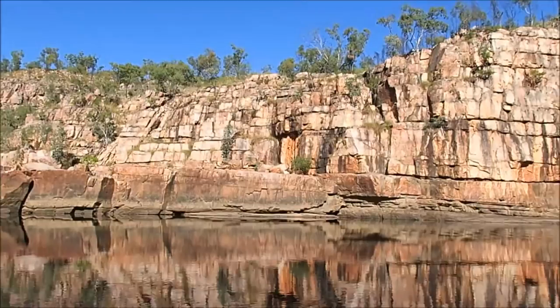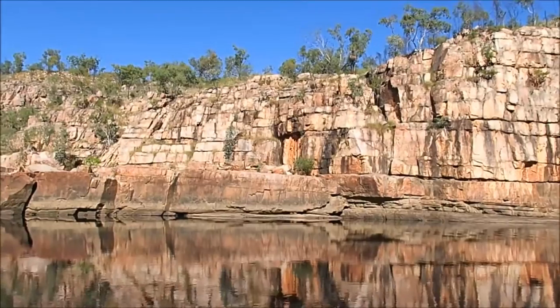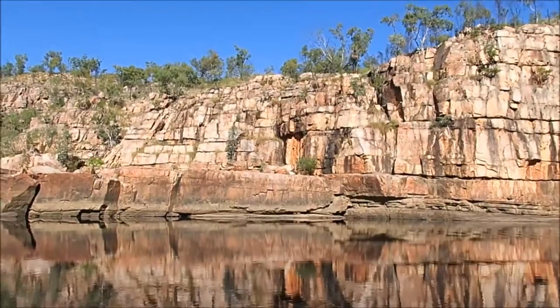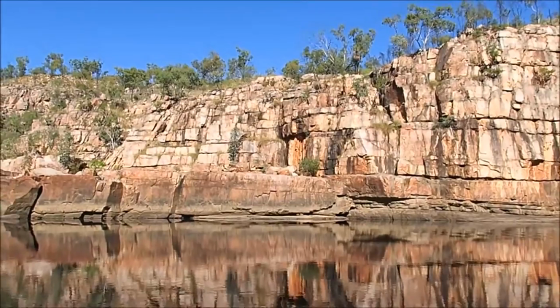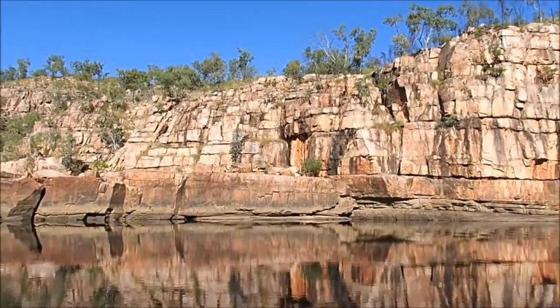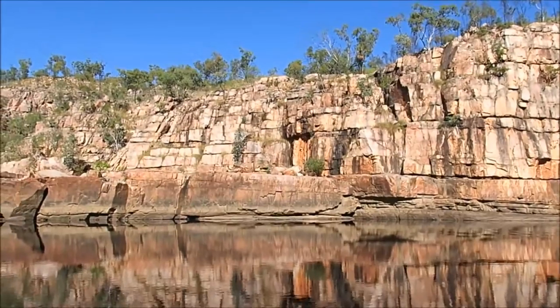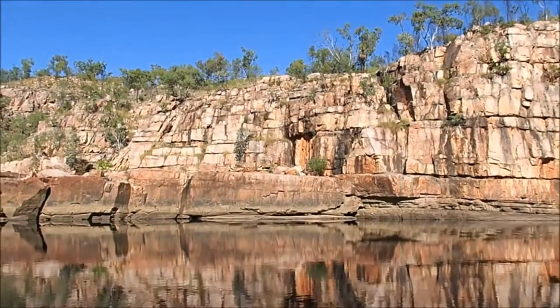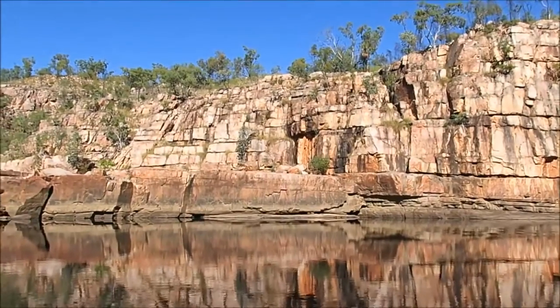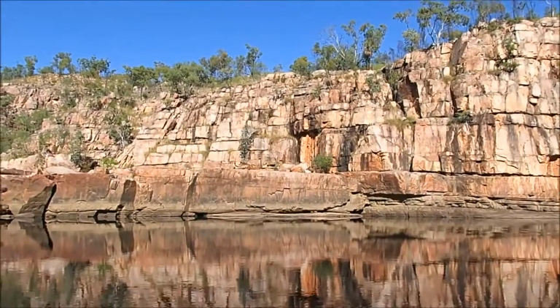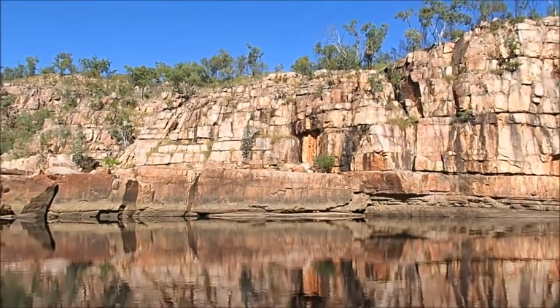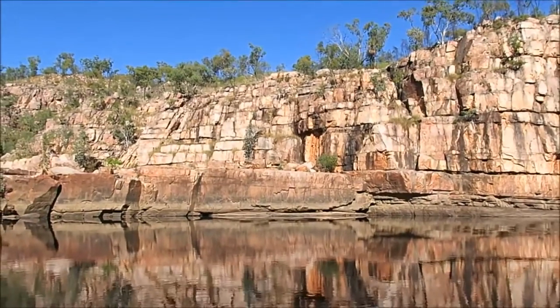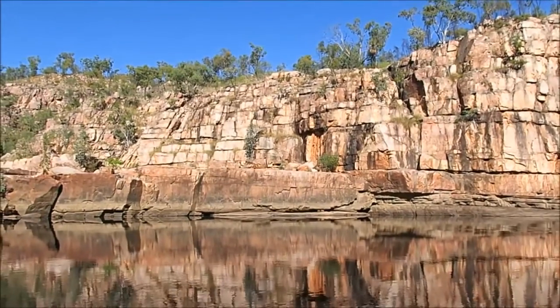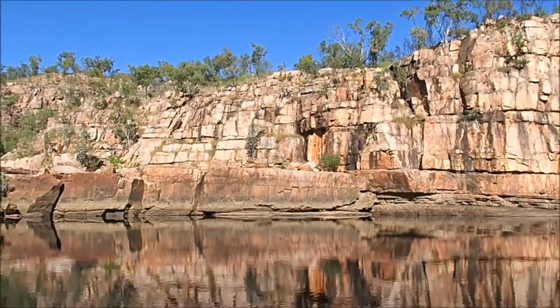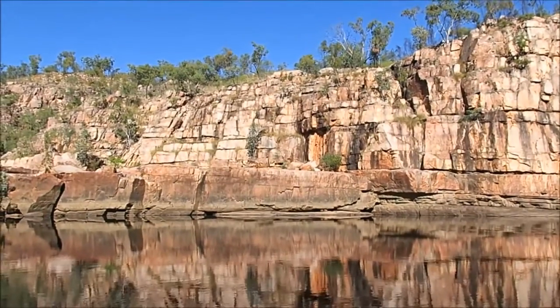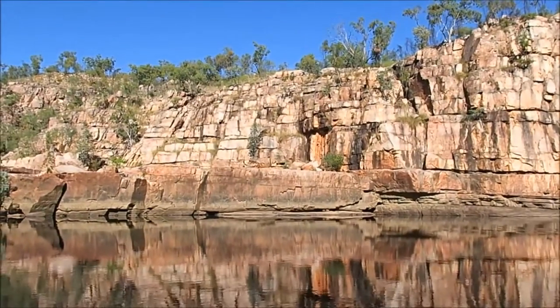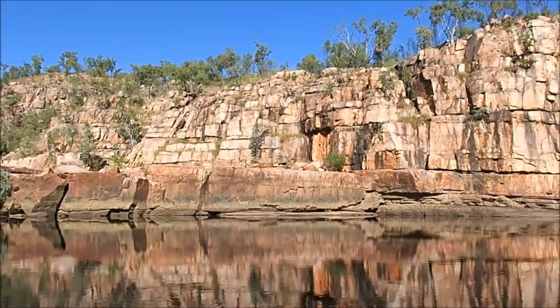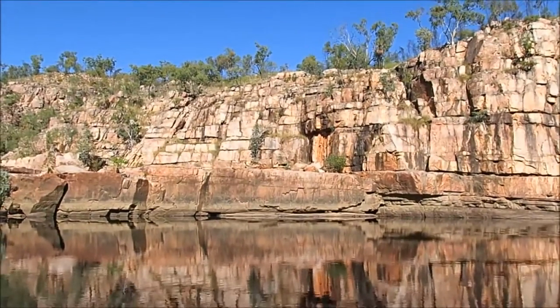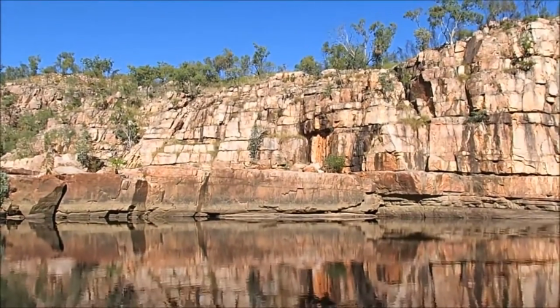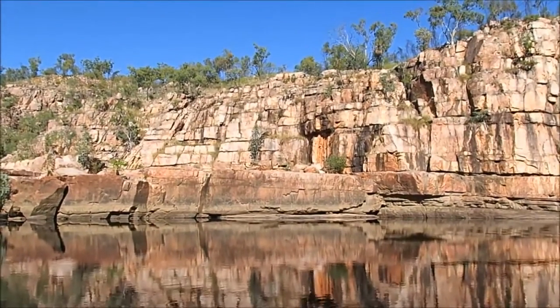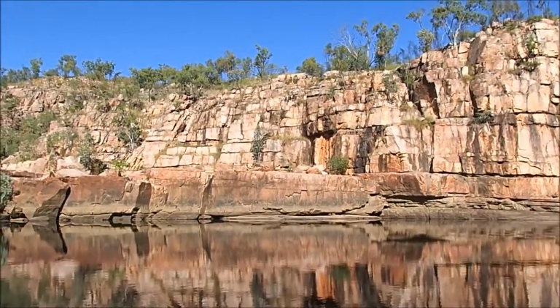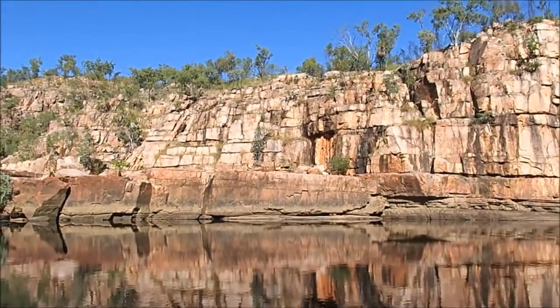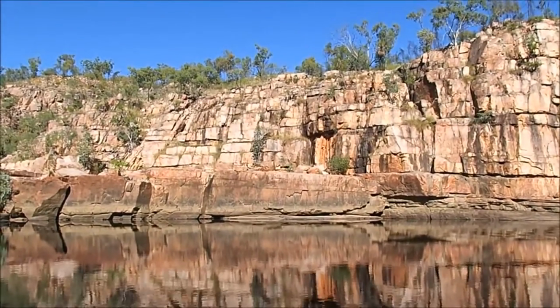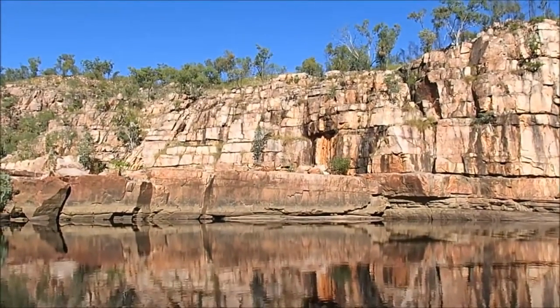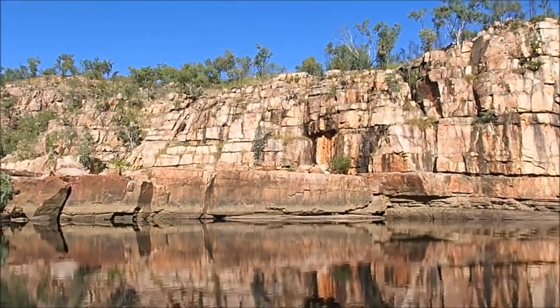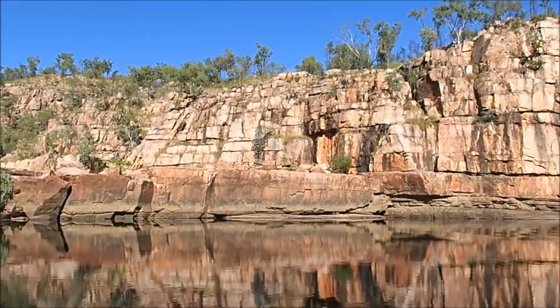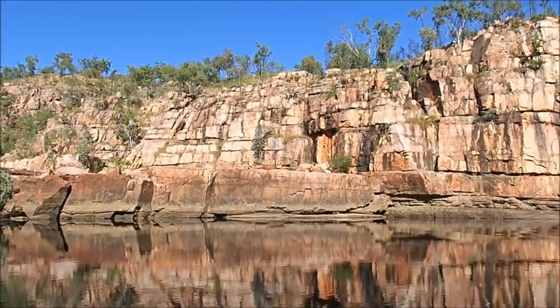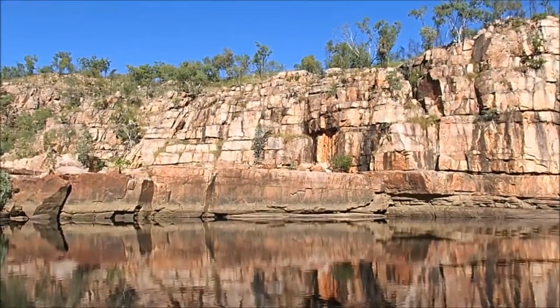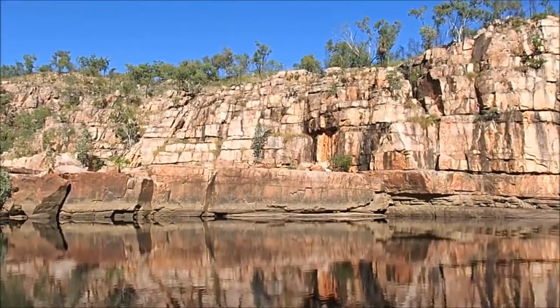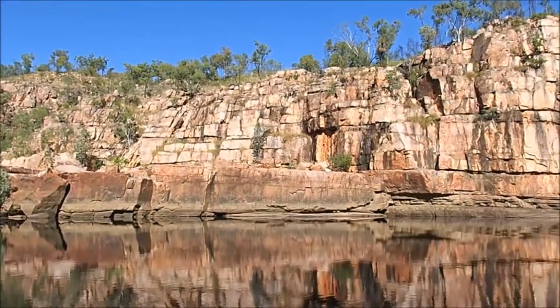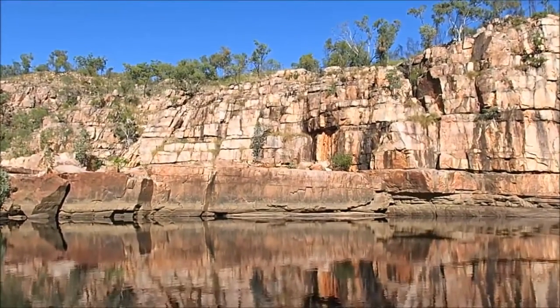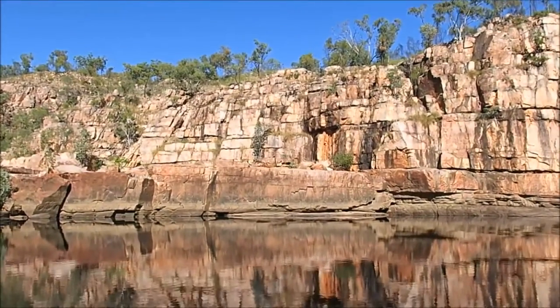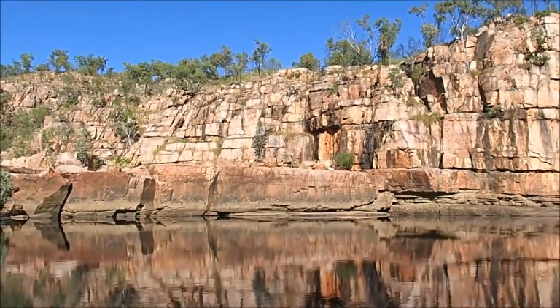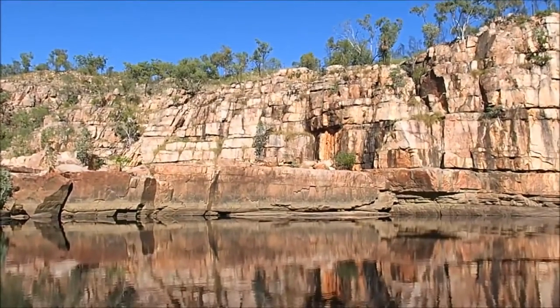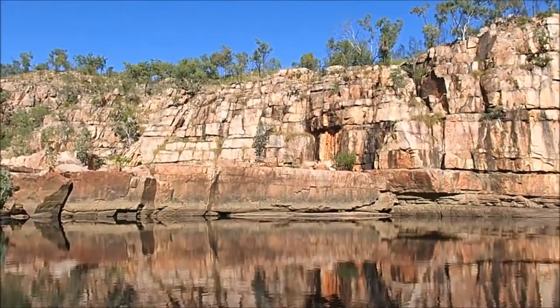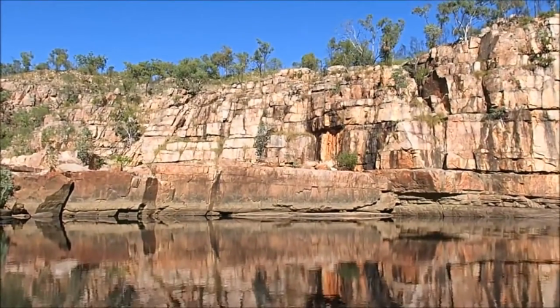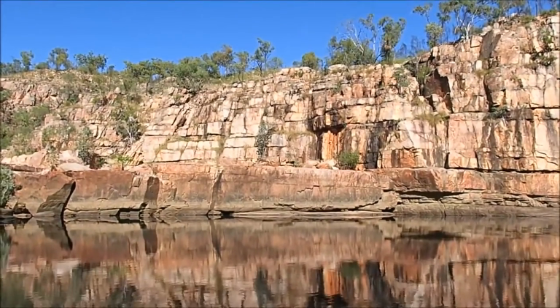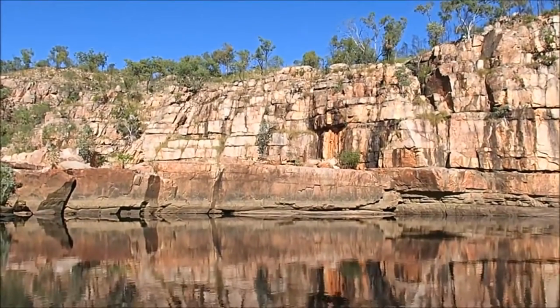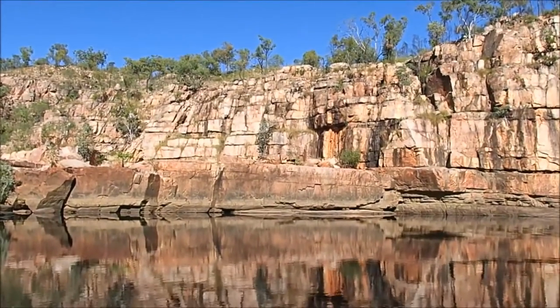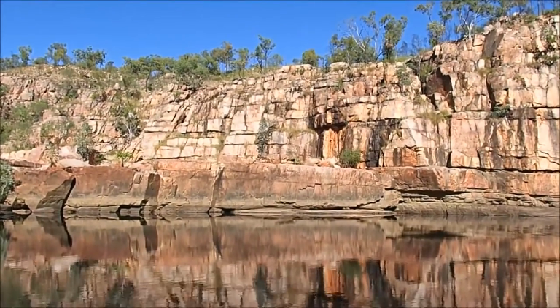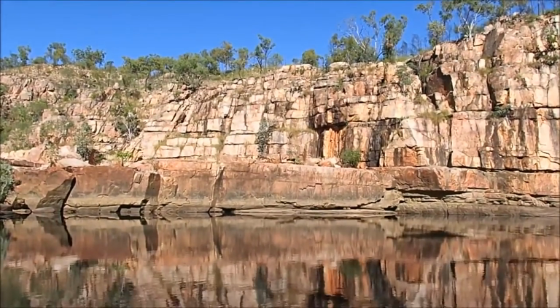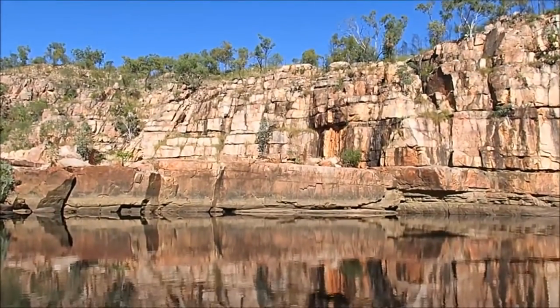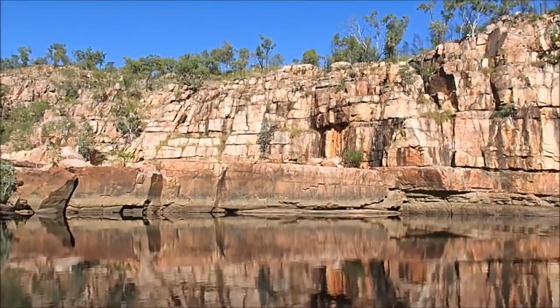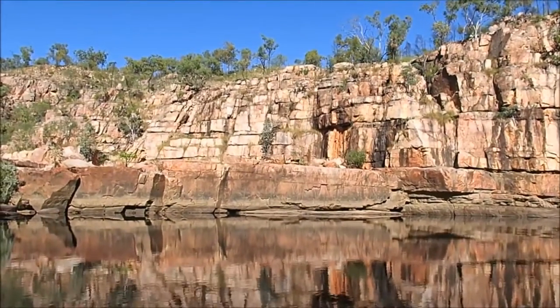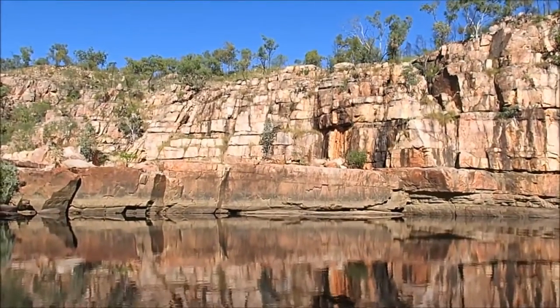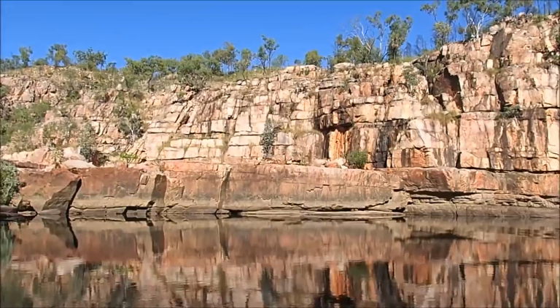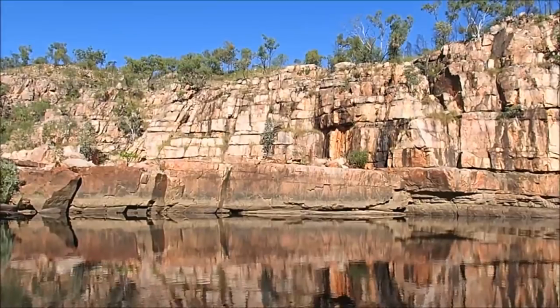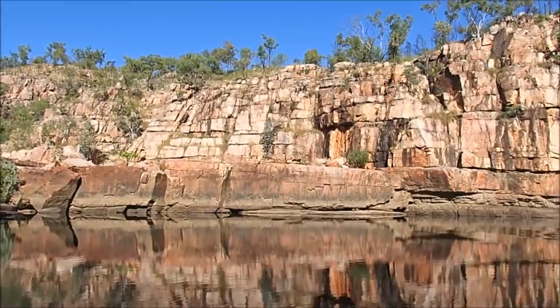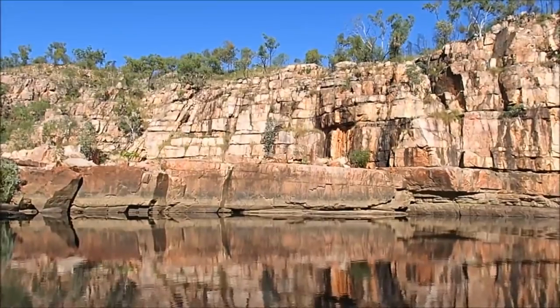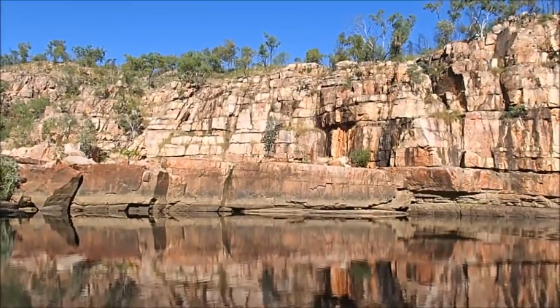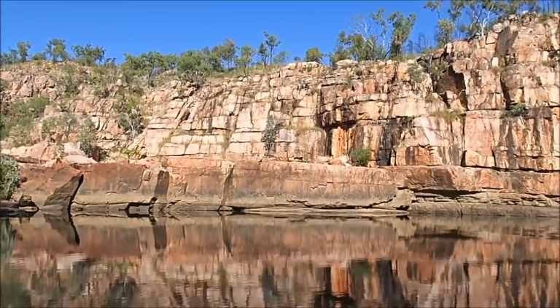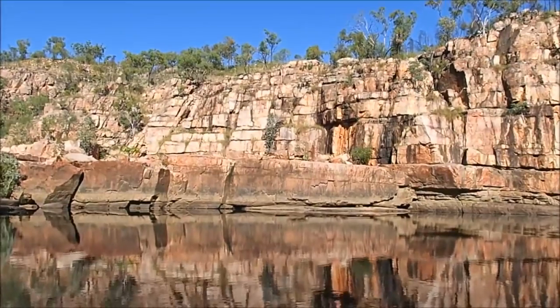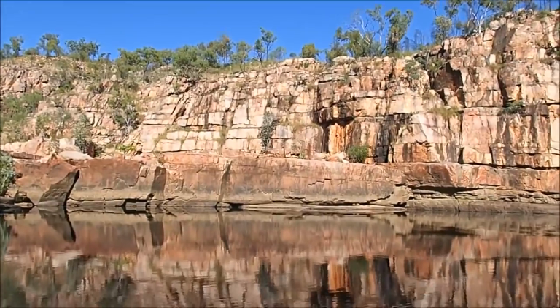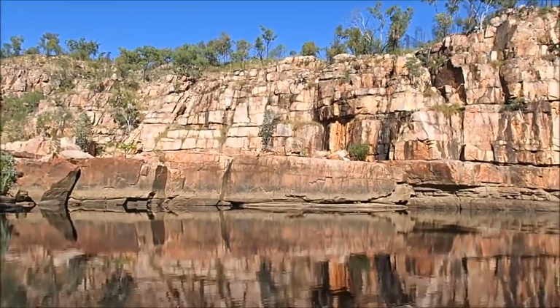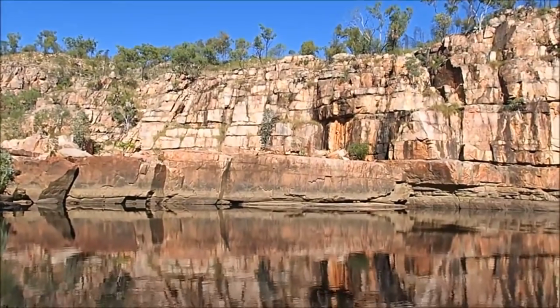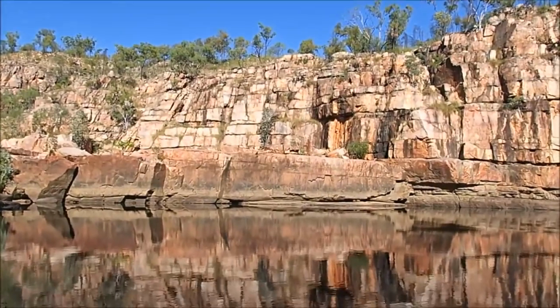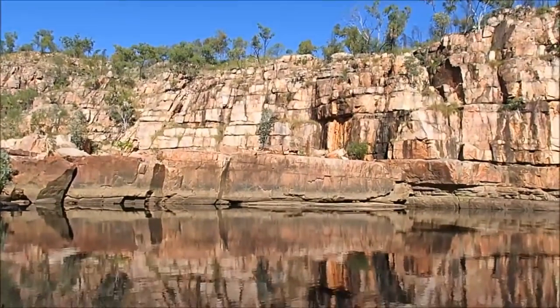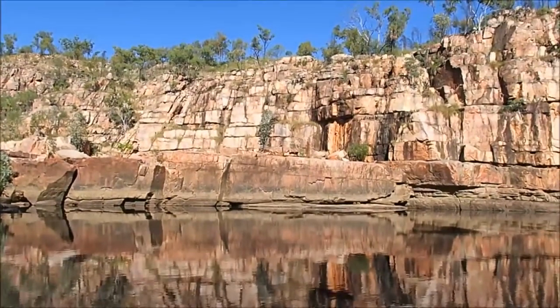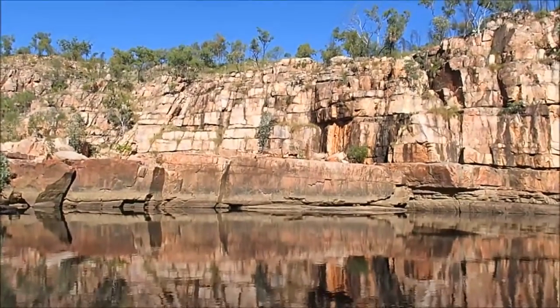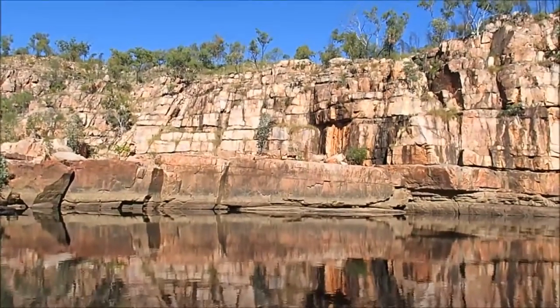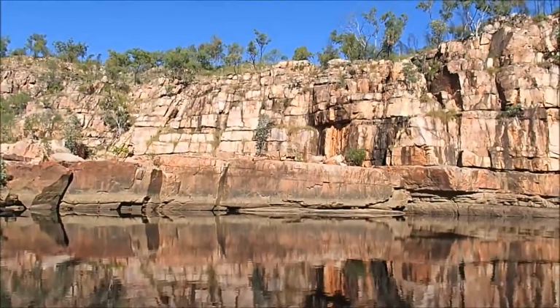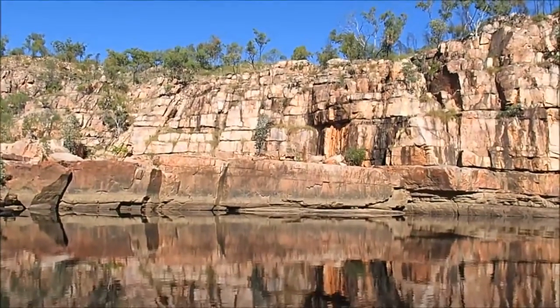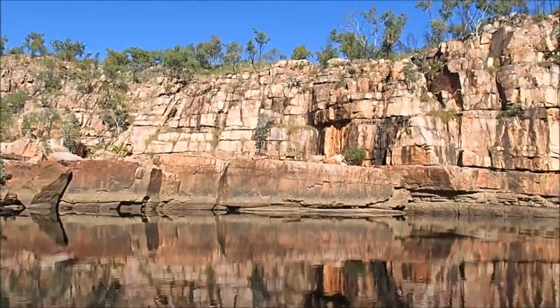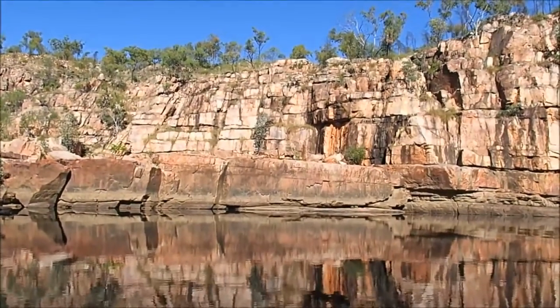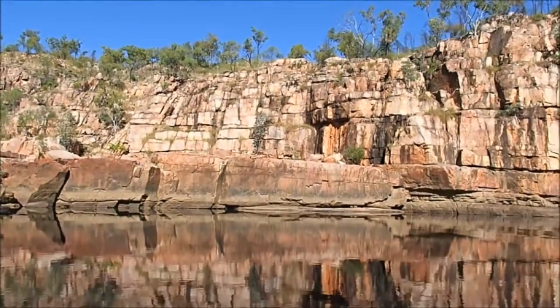If you look at the gorge from a bird's eye view — one massive sandstone block of chocolate with all the different fracture lines running through the rock — well, it's kind of what it looks like.